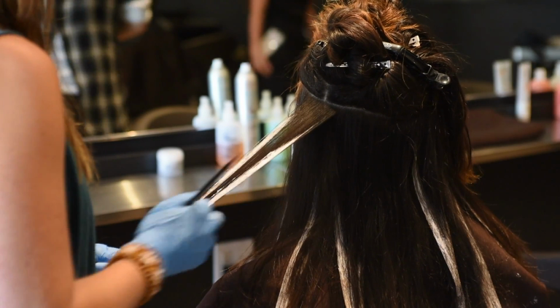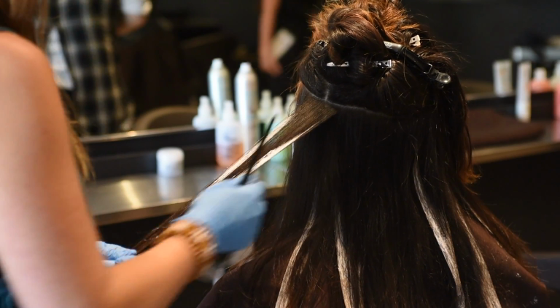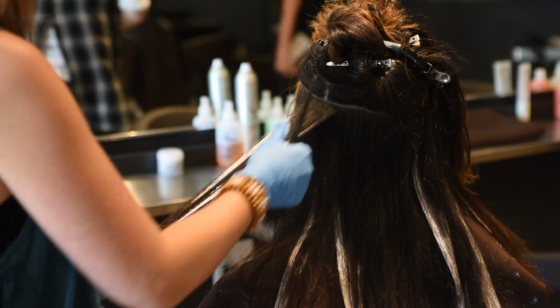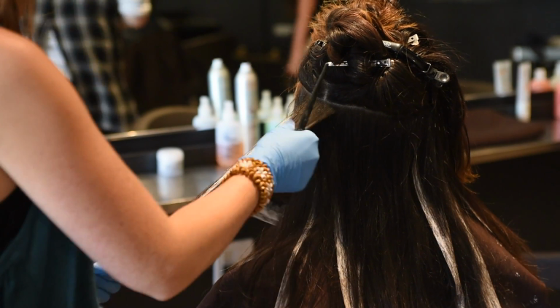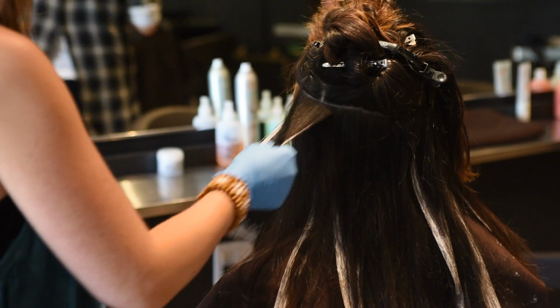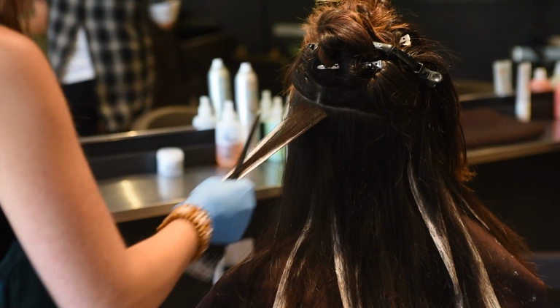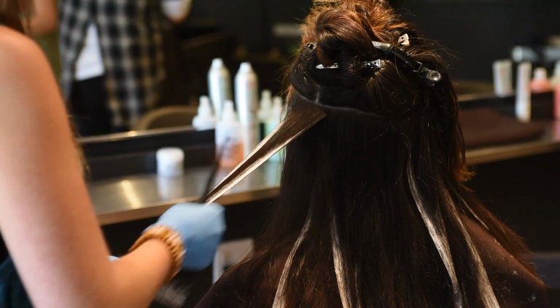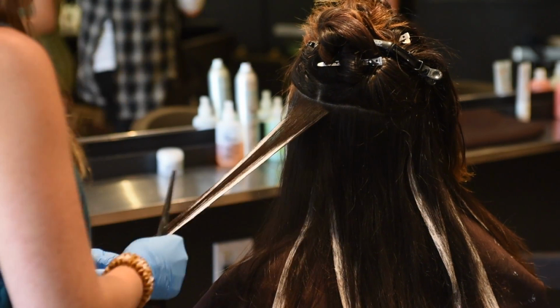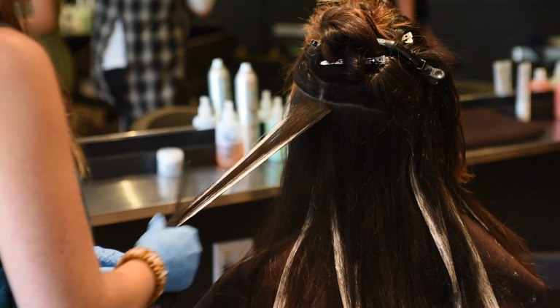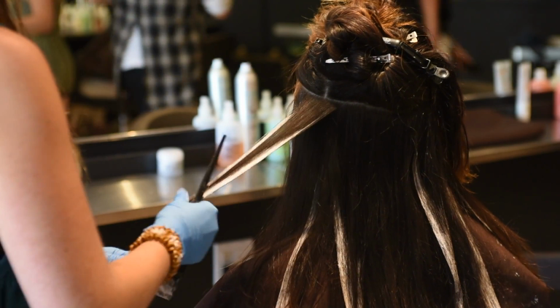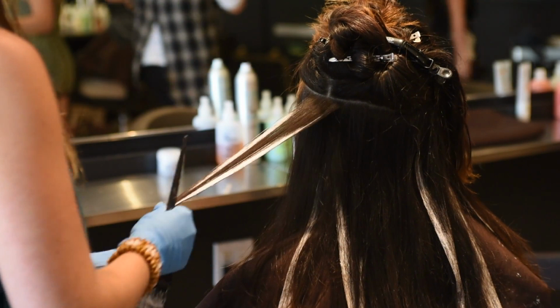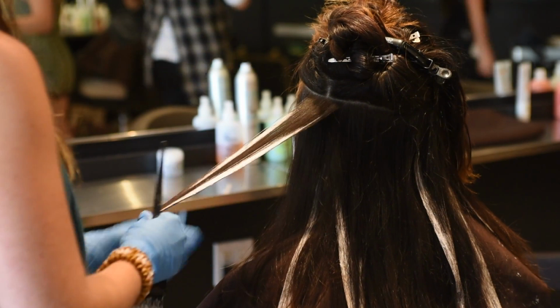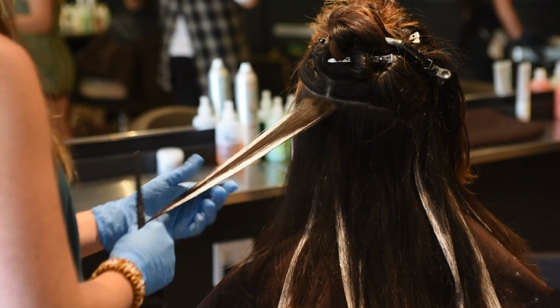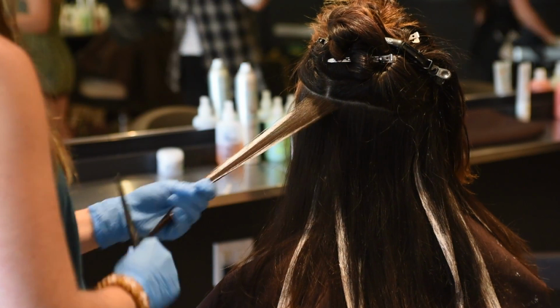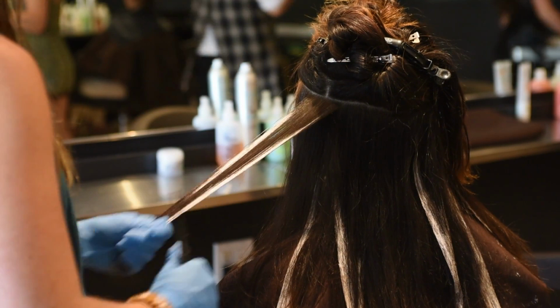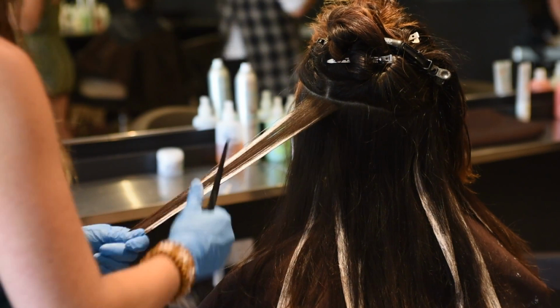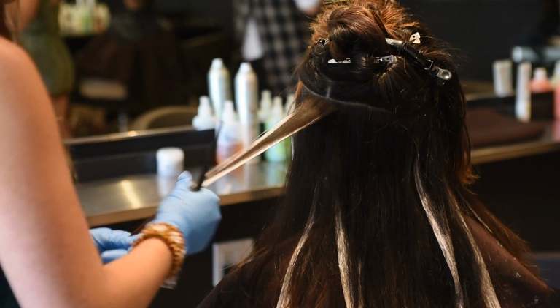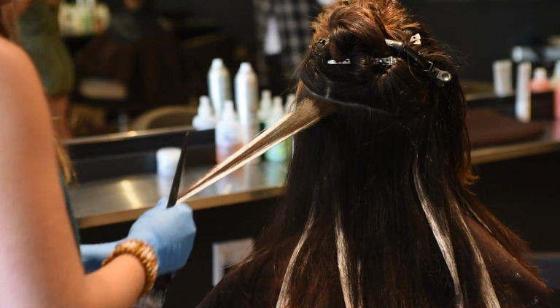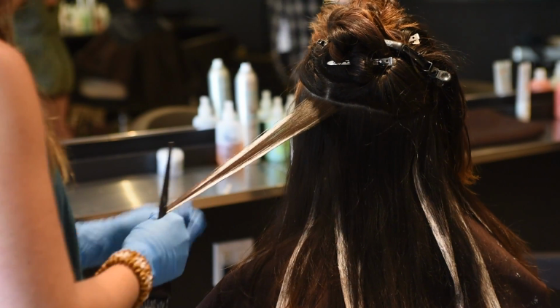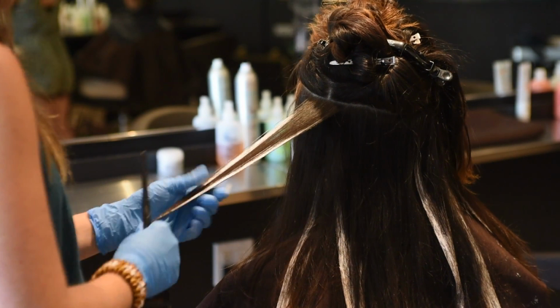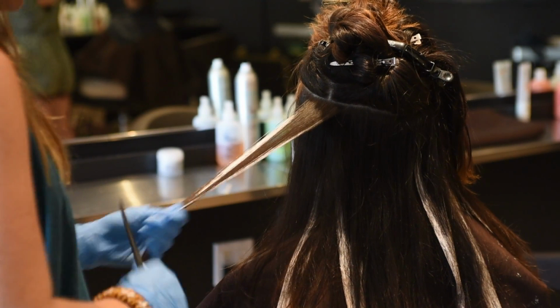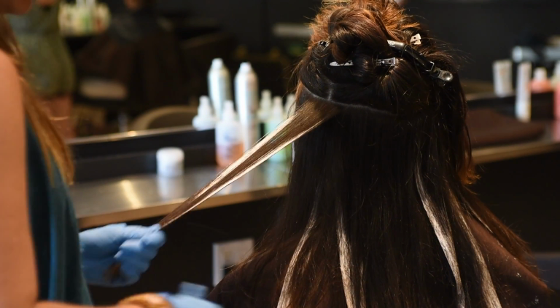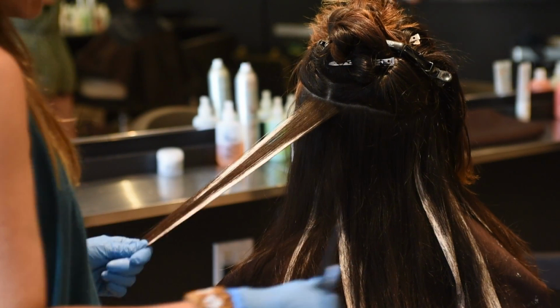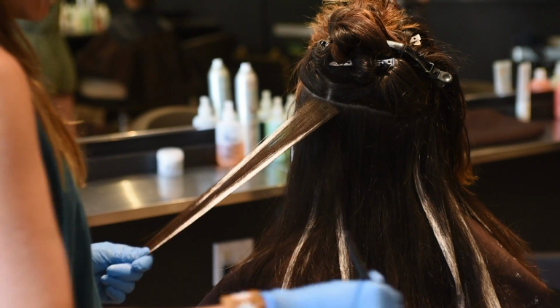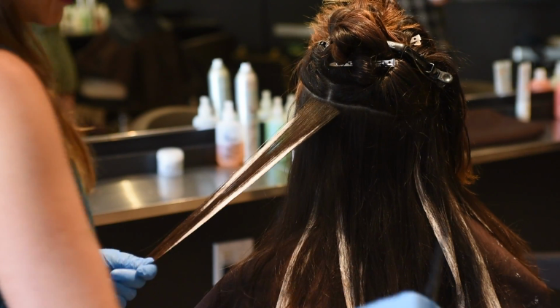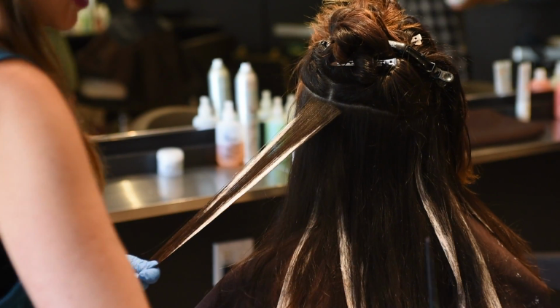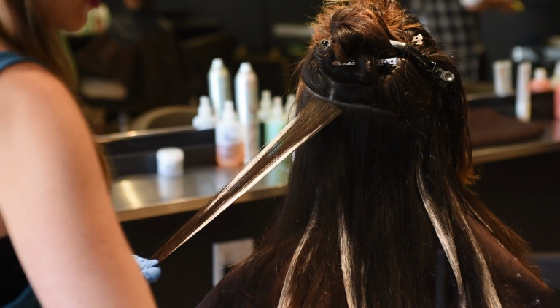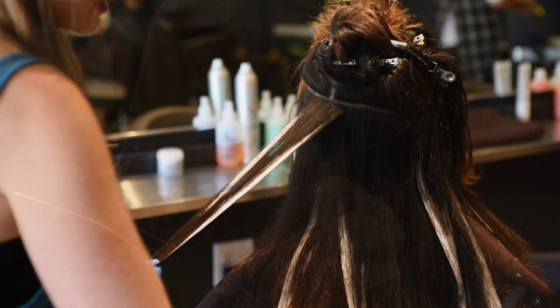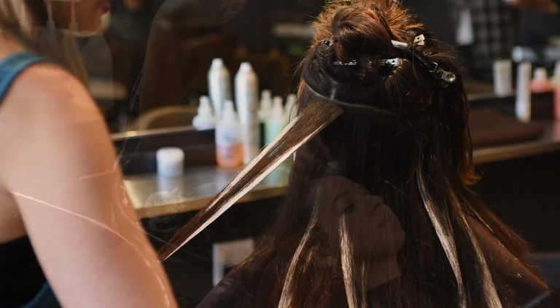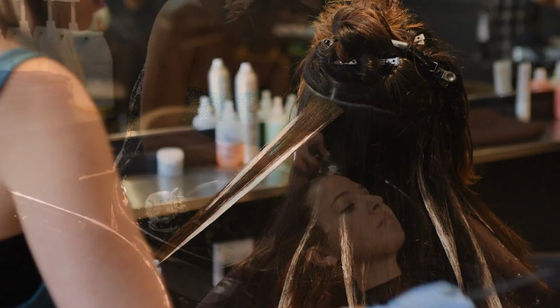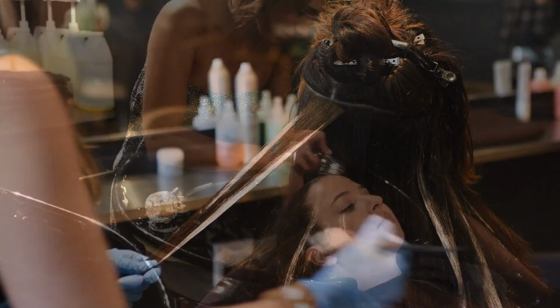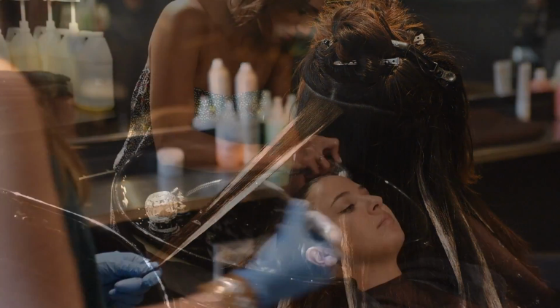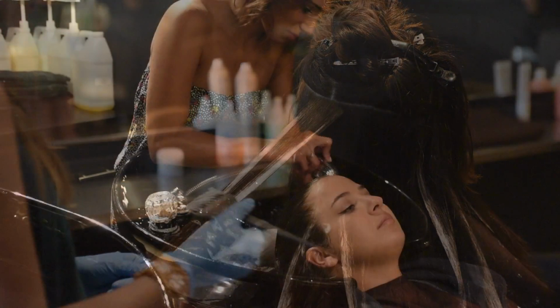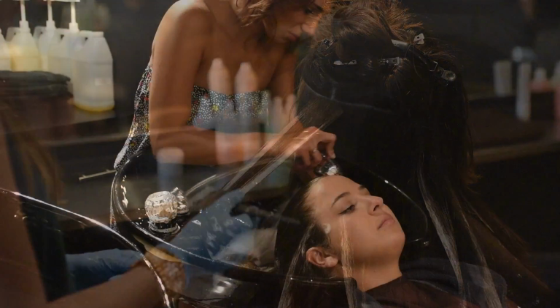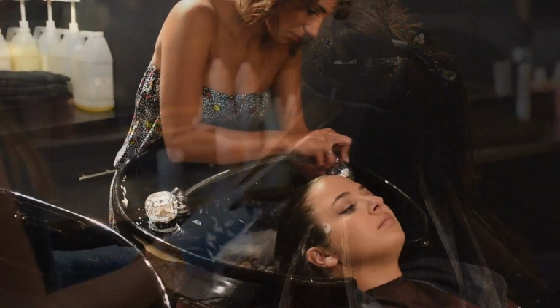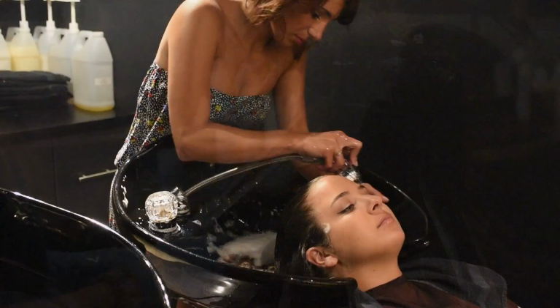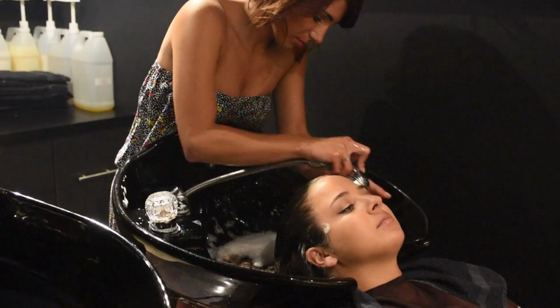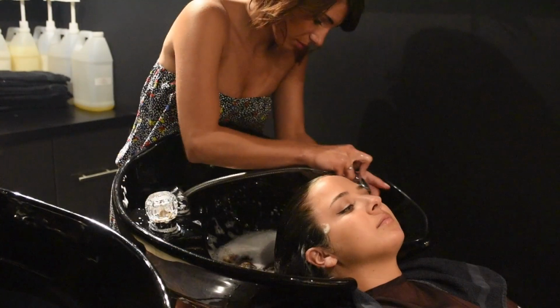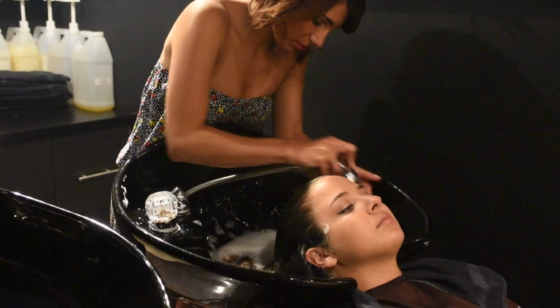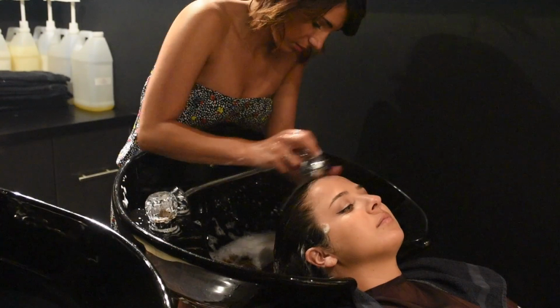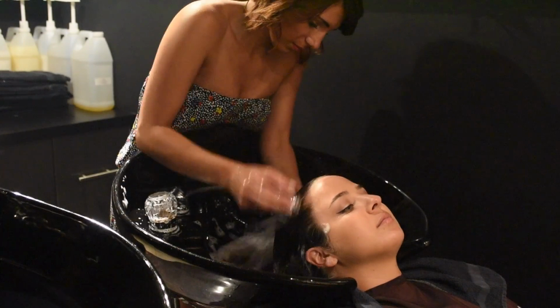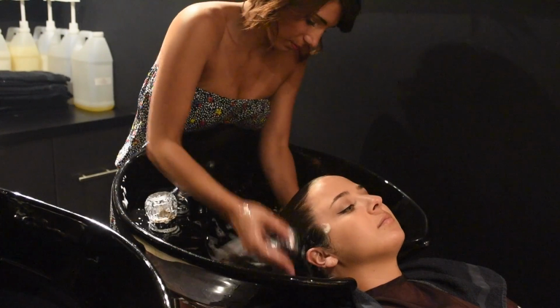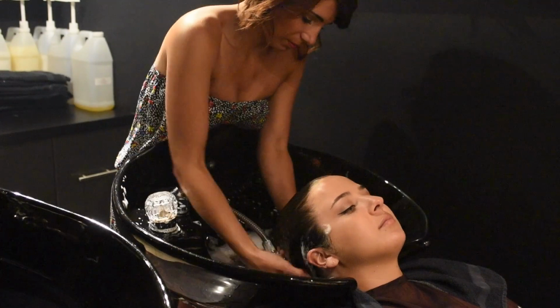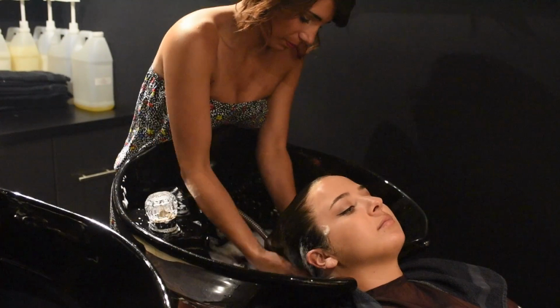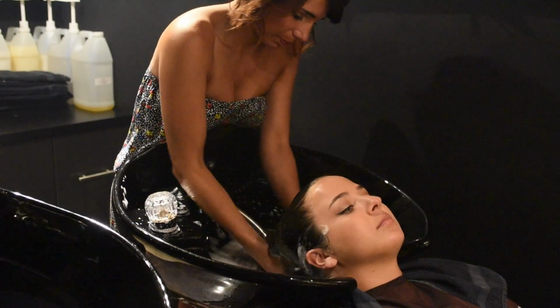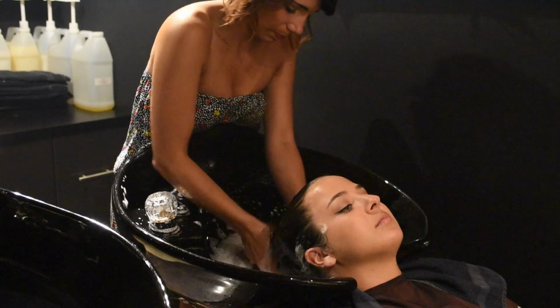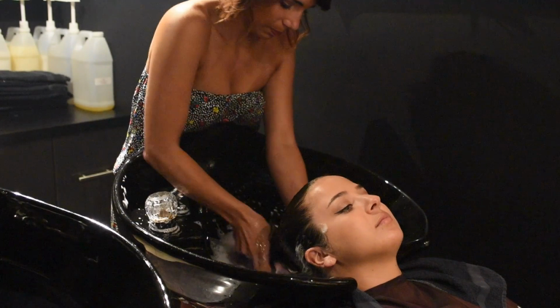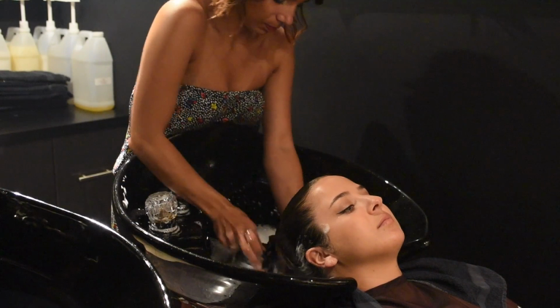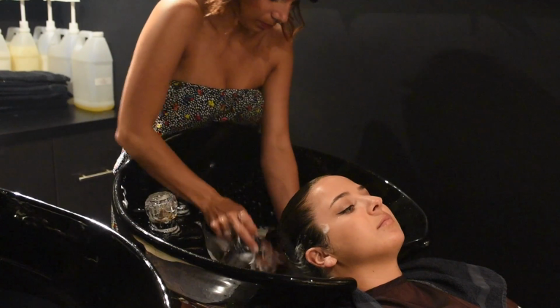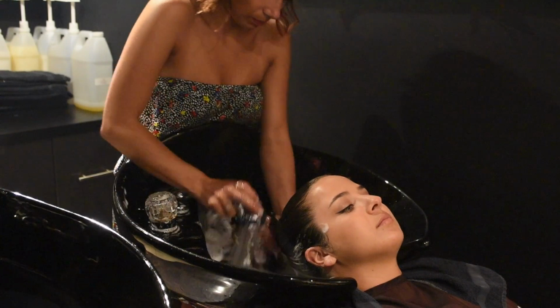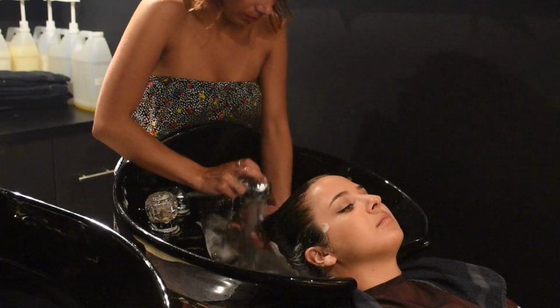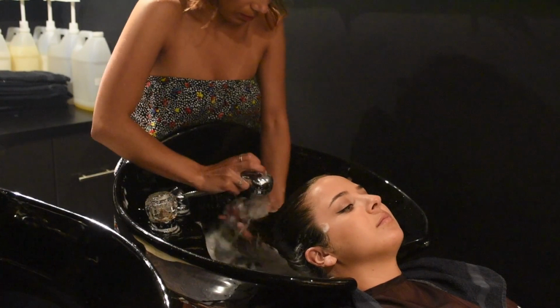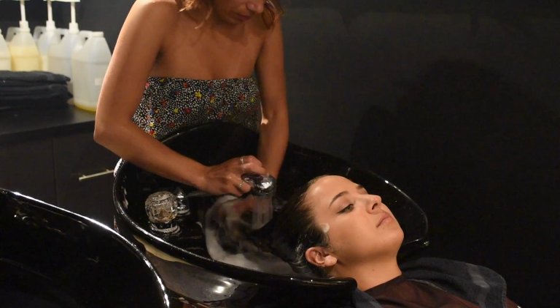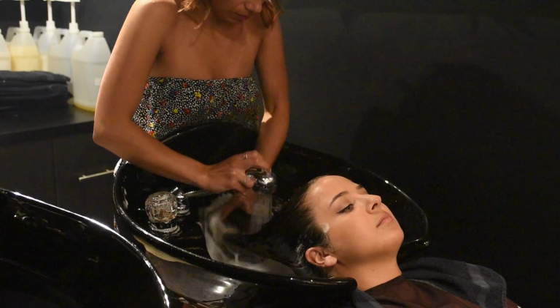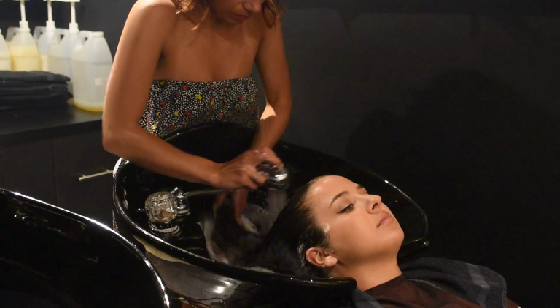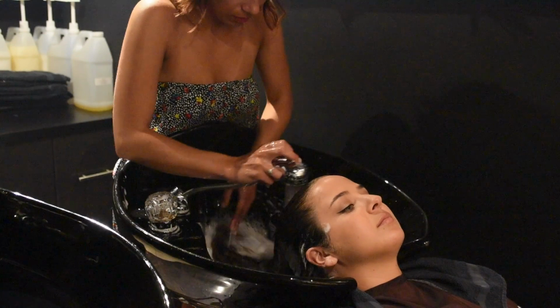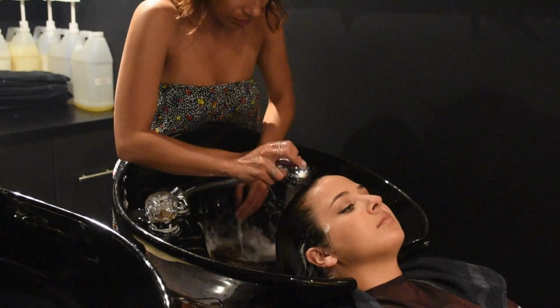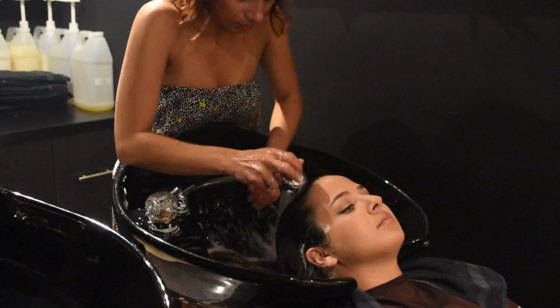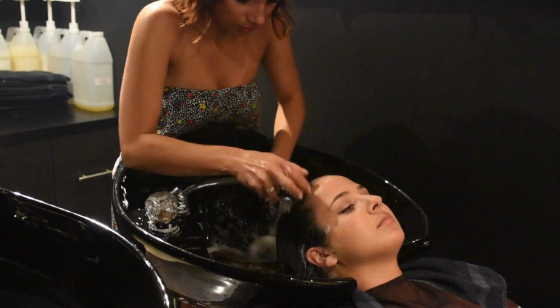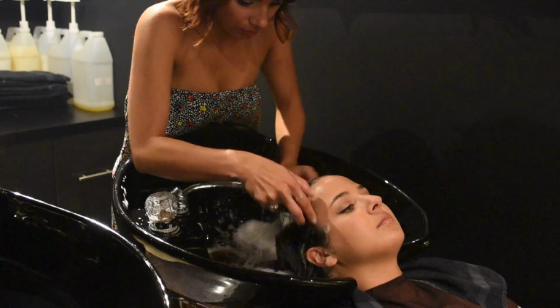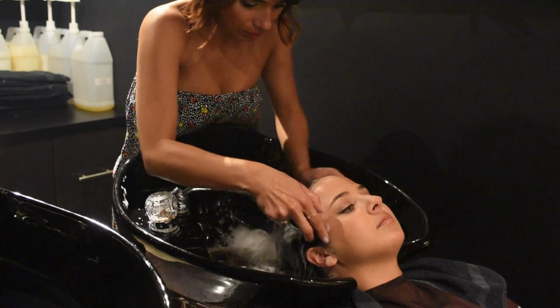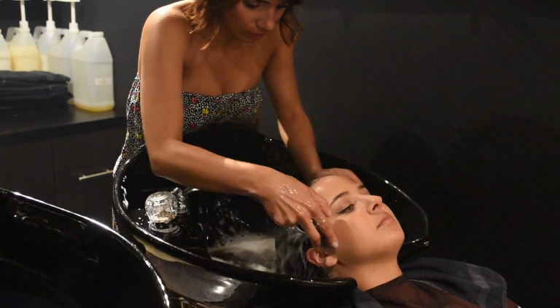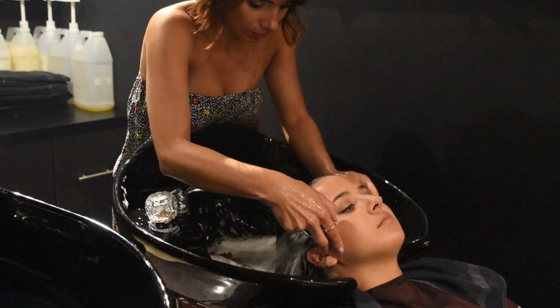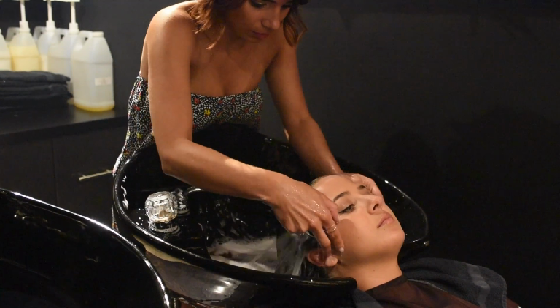The next phase is to rinse out the lightener, and after we rinse it out we're able to start toning the hair.